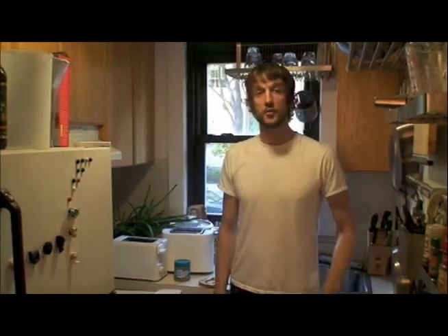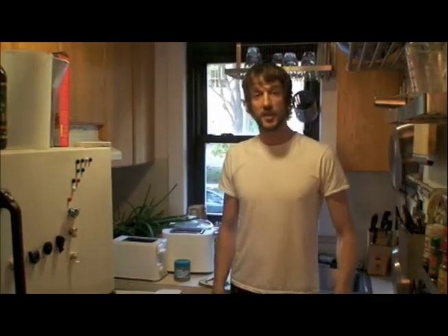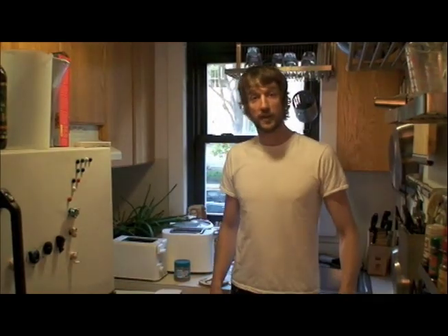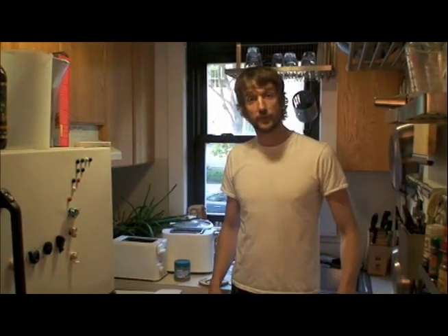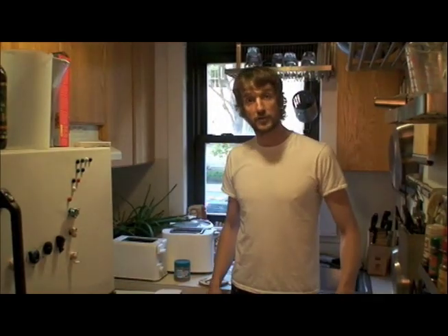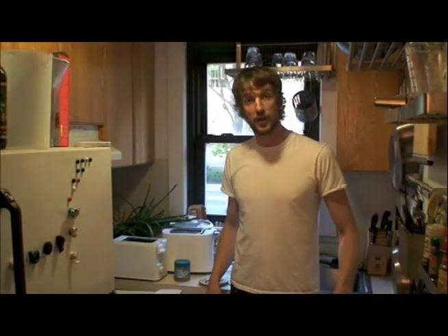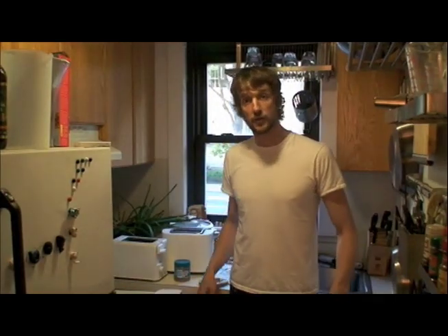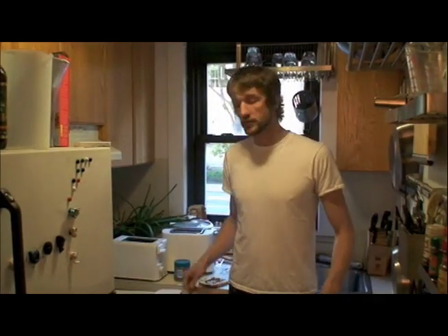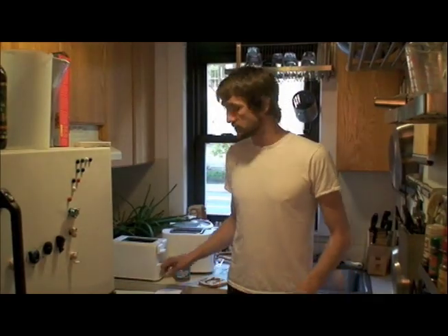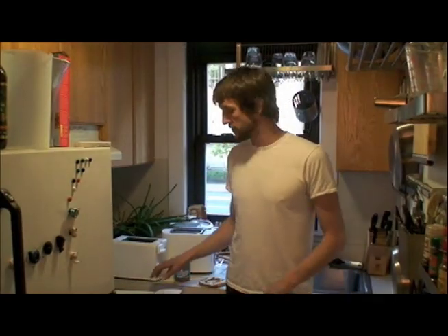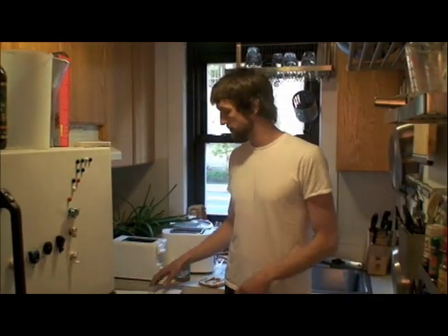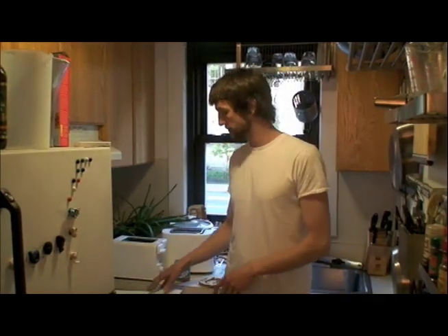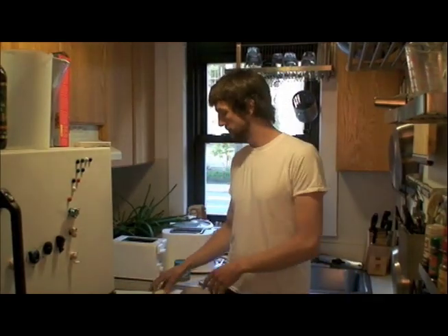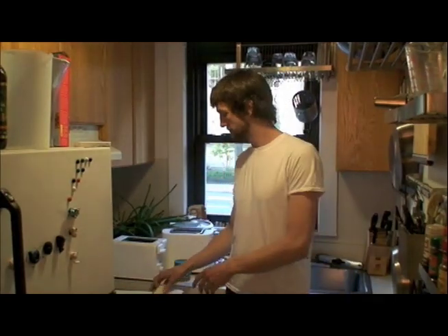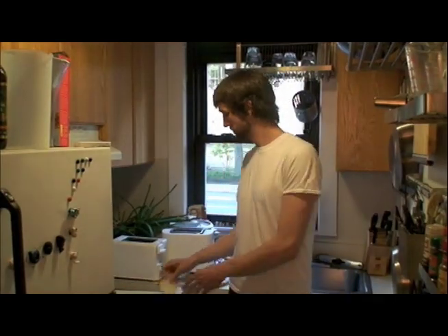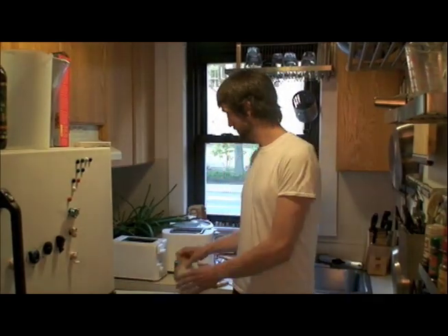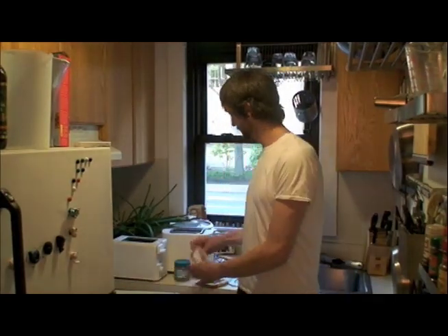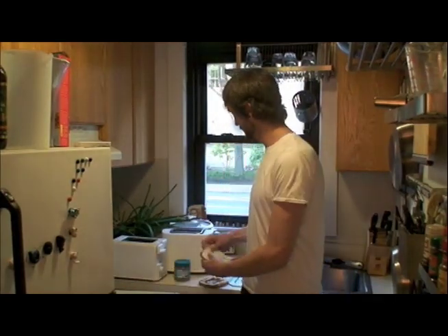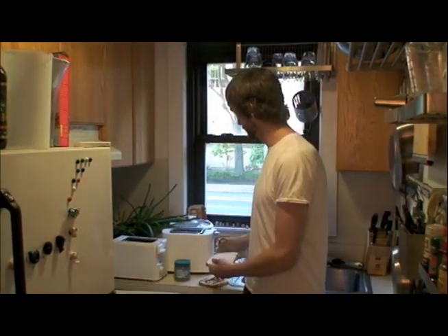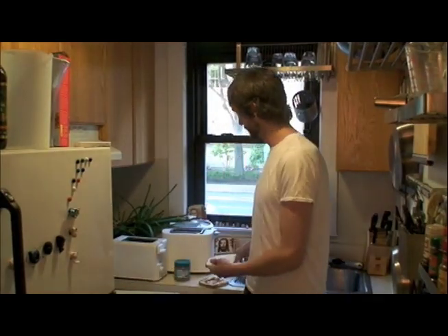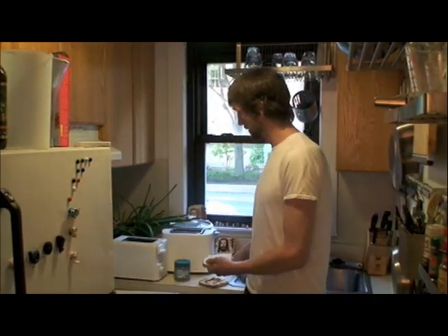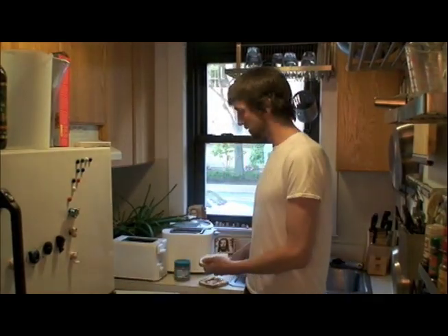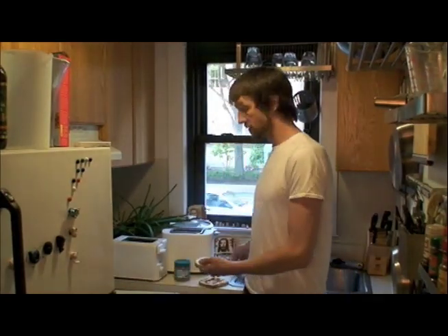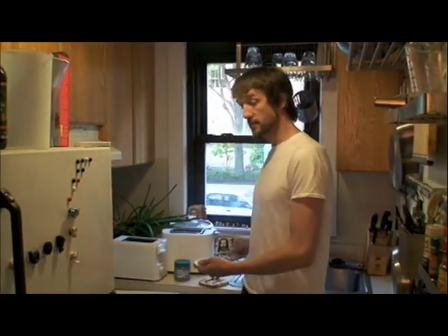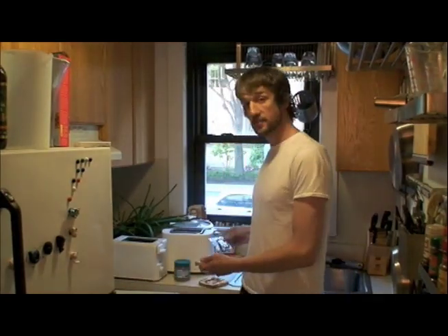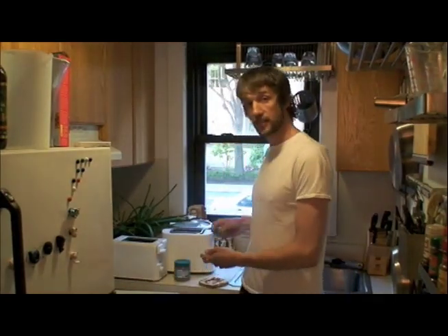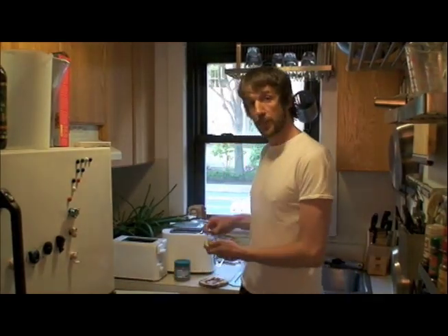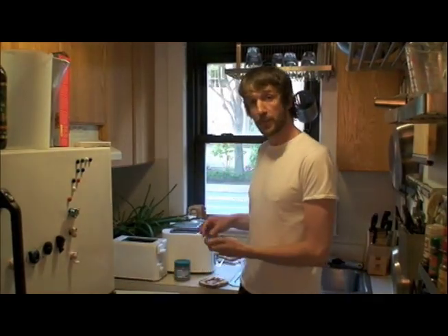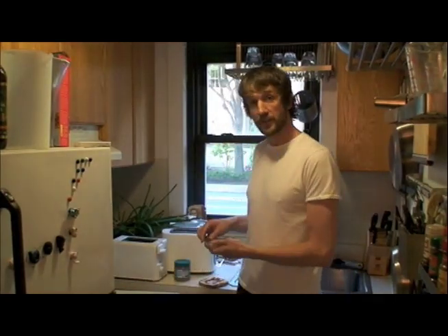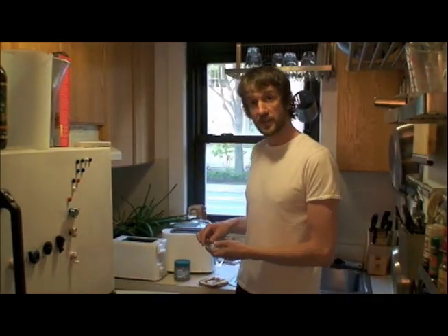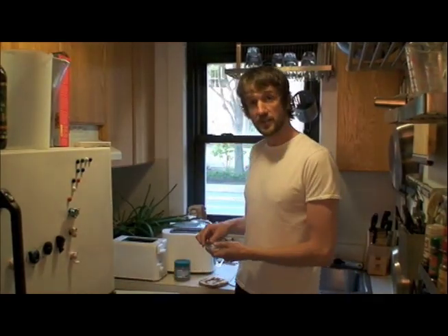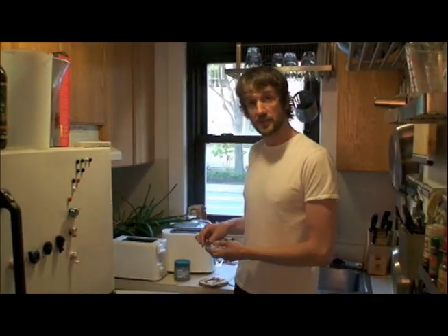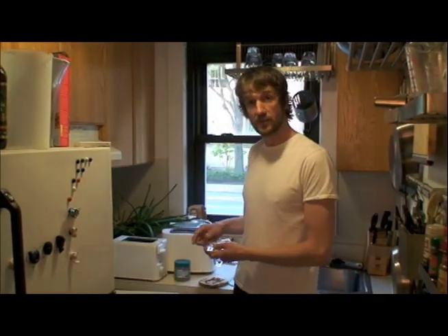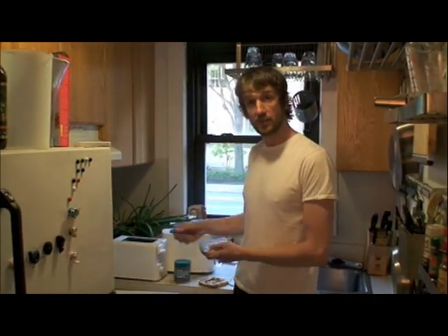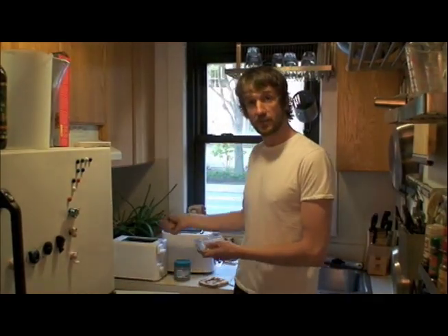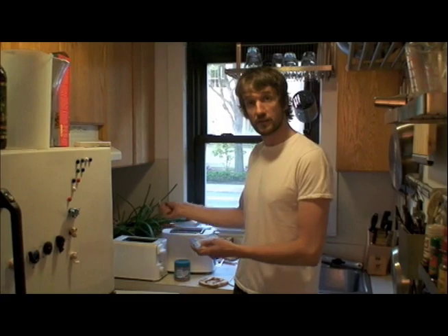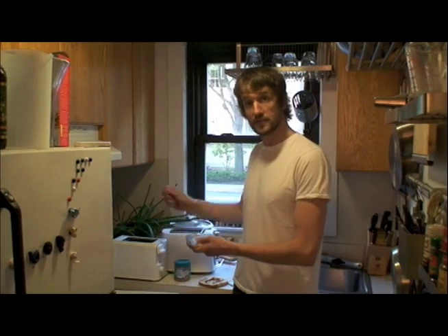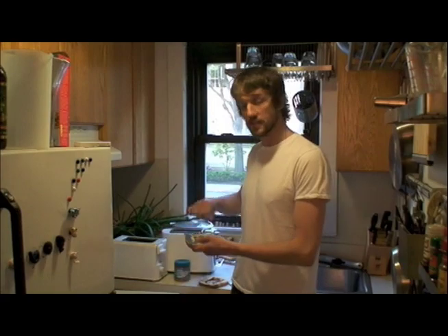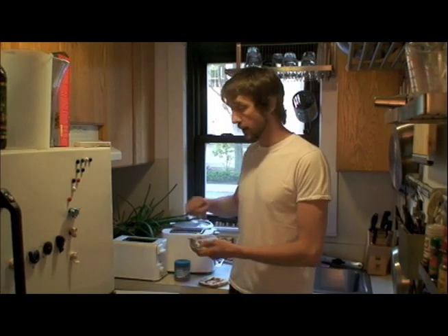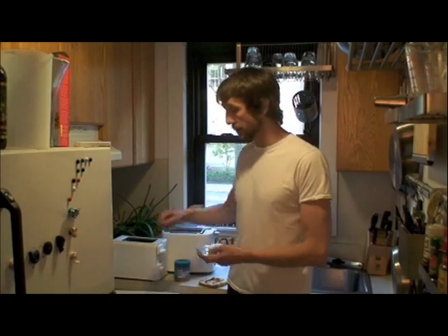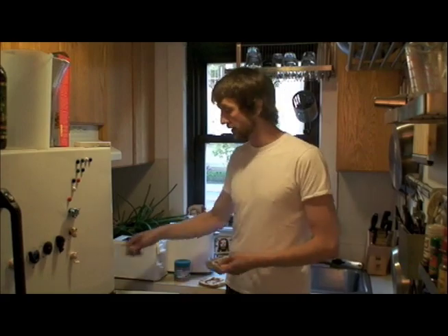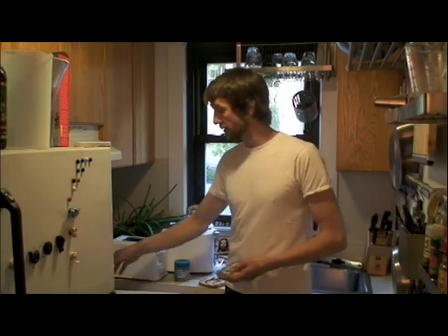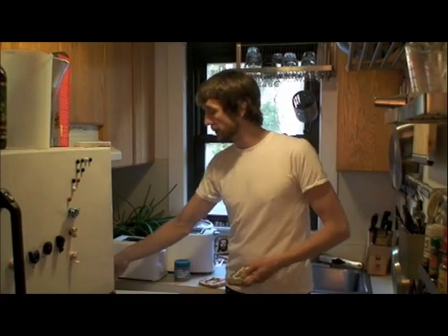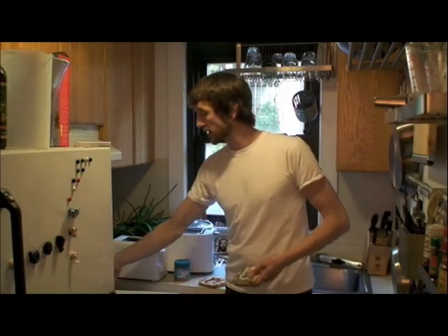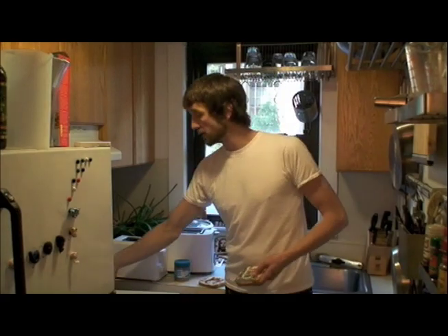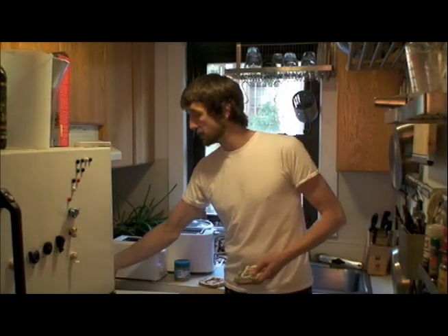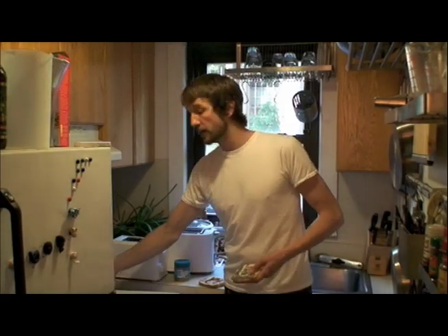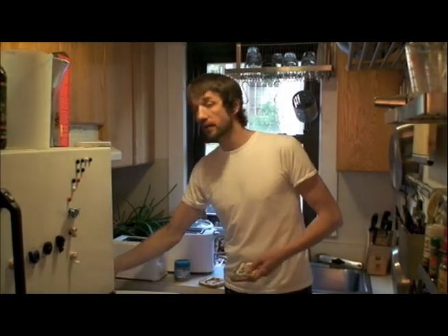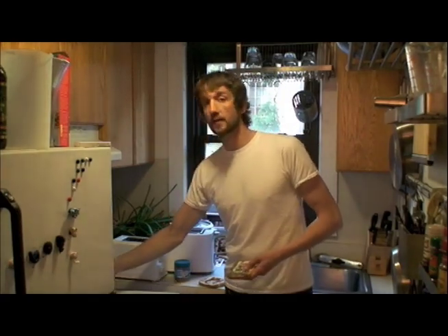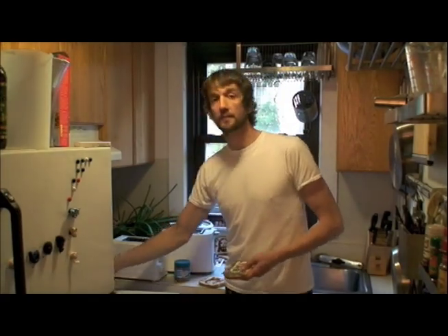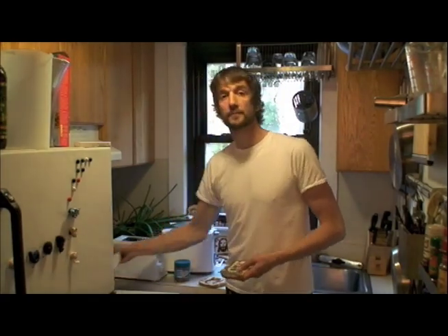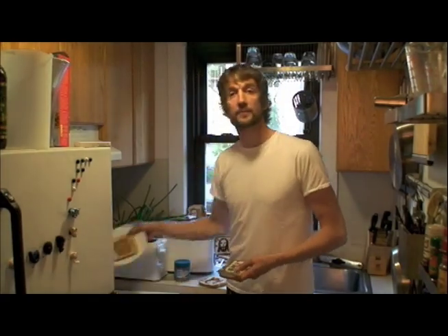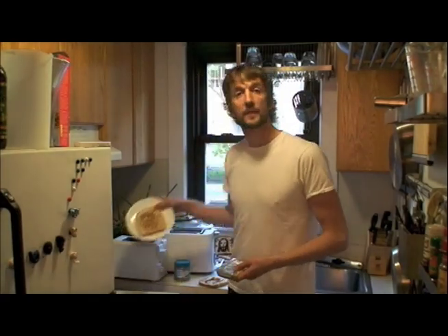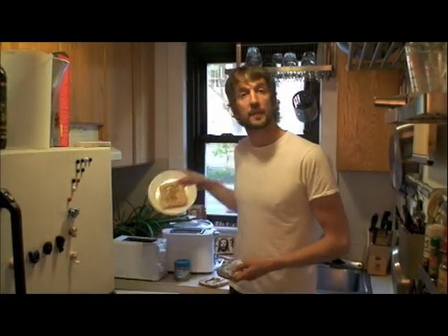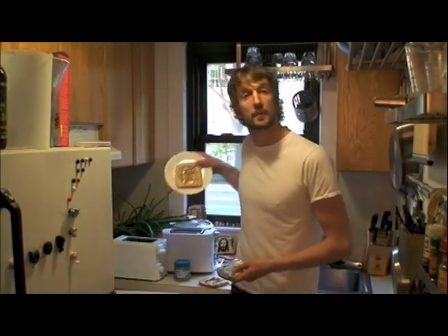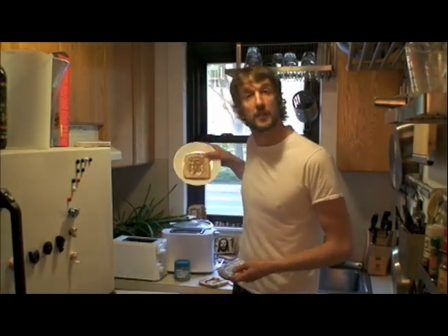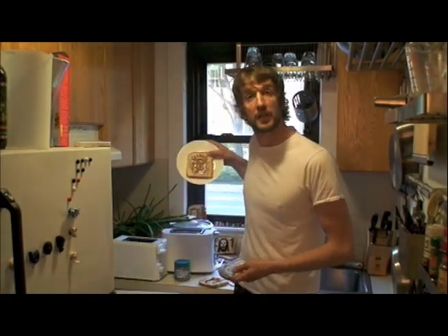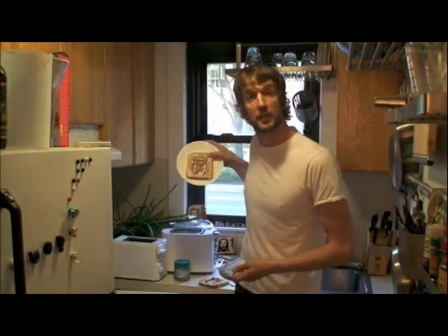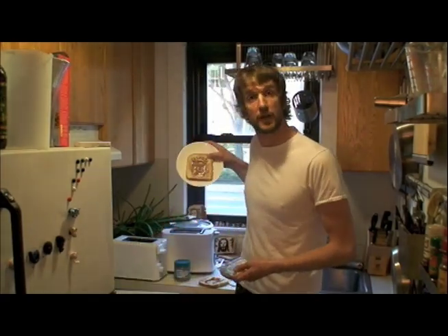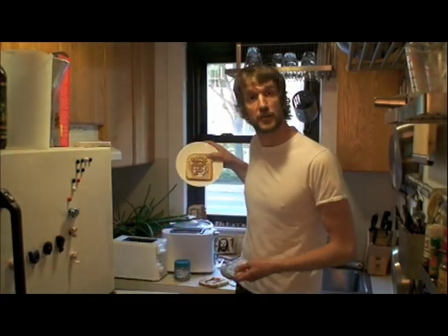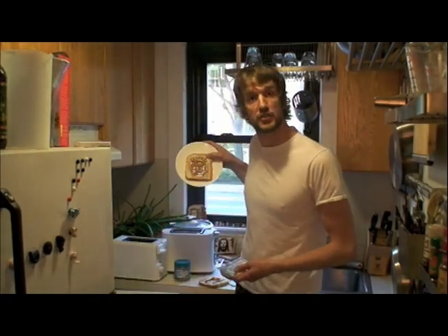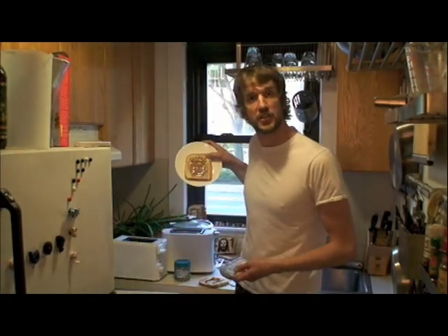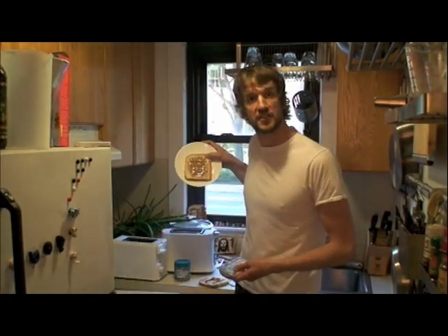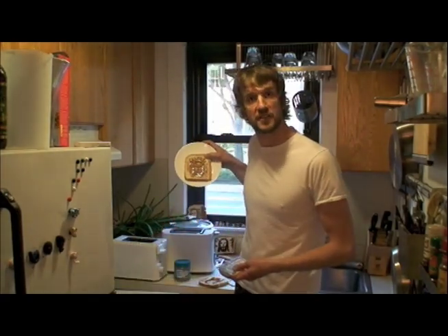No time for toast? Slap on the insert. Slap on the peanut butter. Peanut butter Jesus.